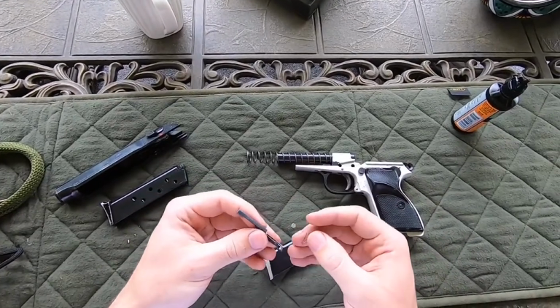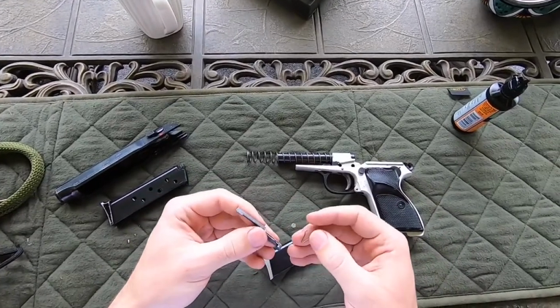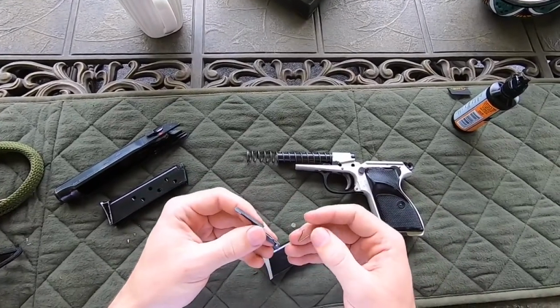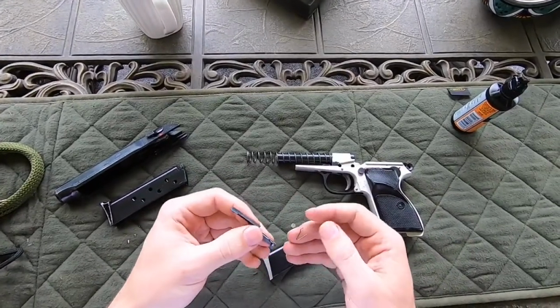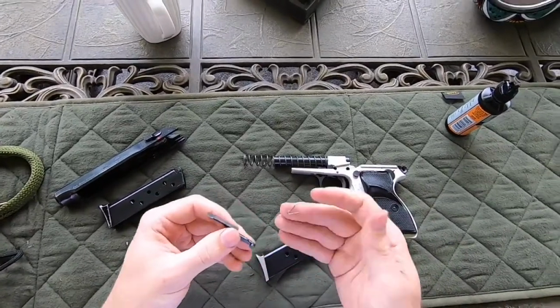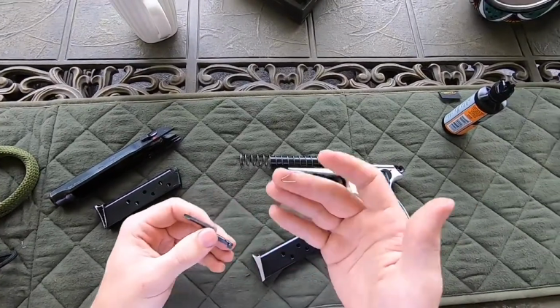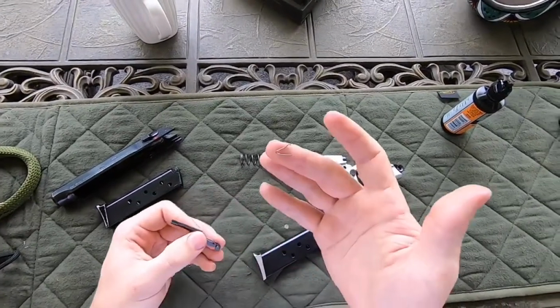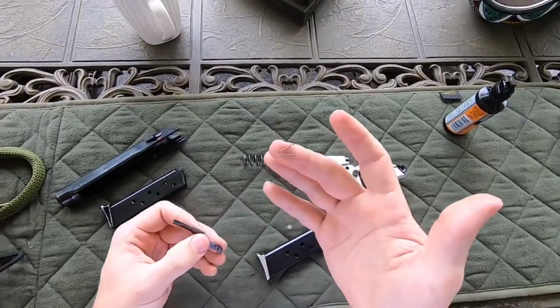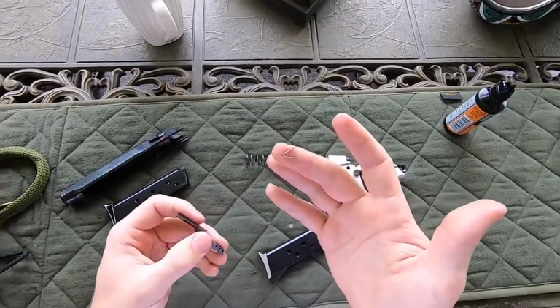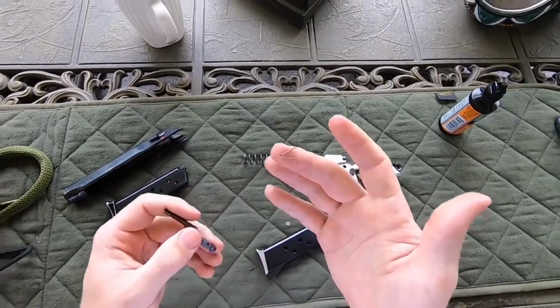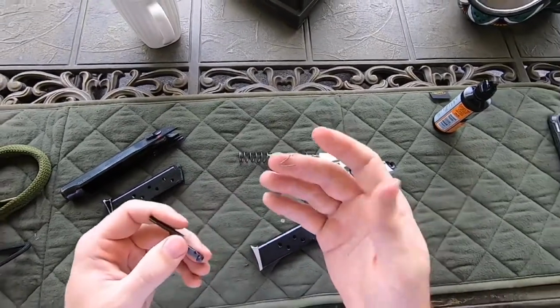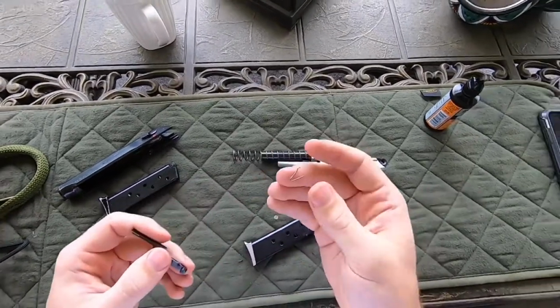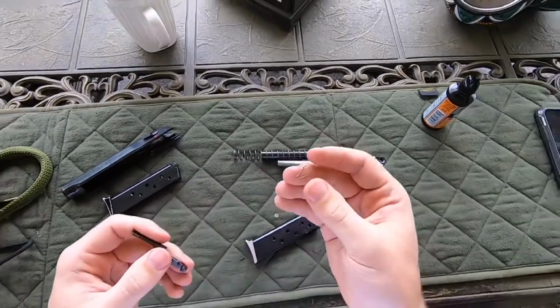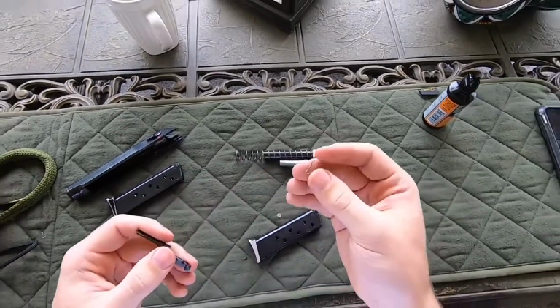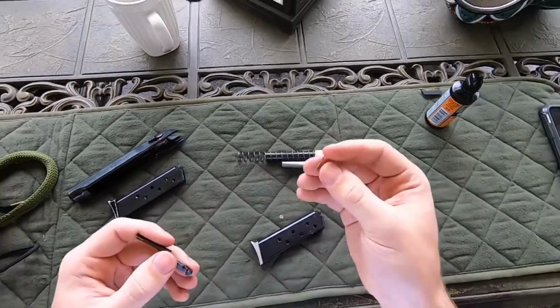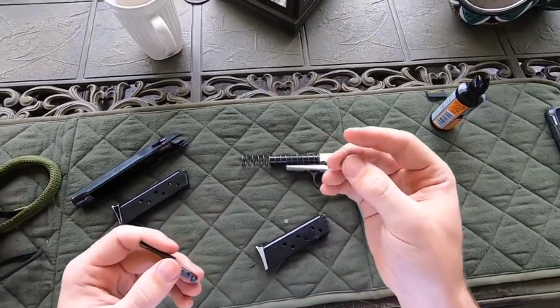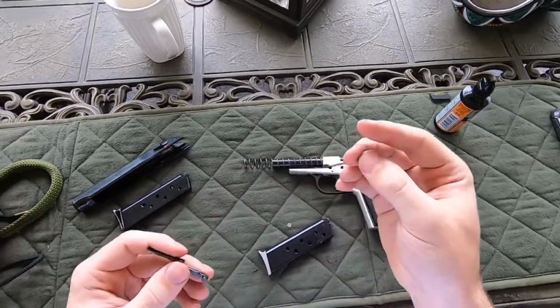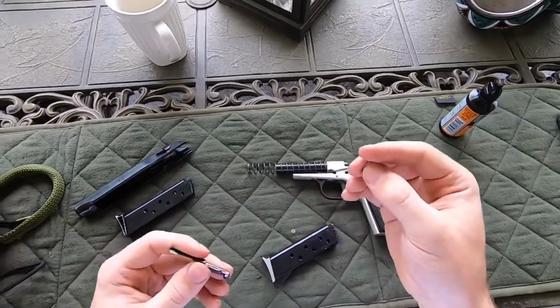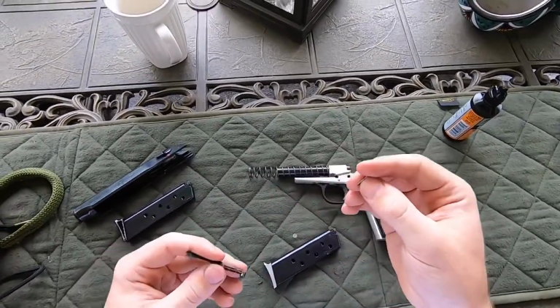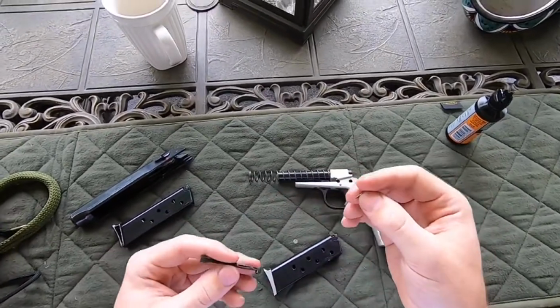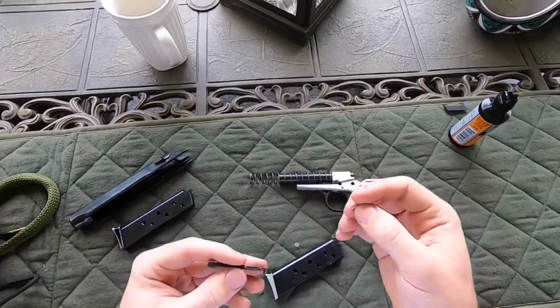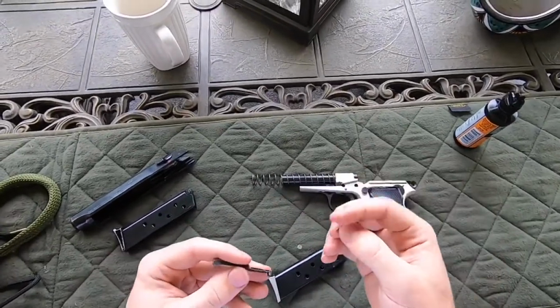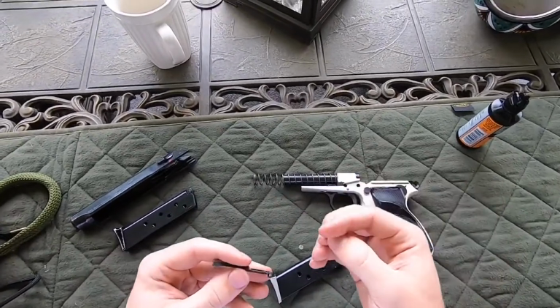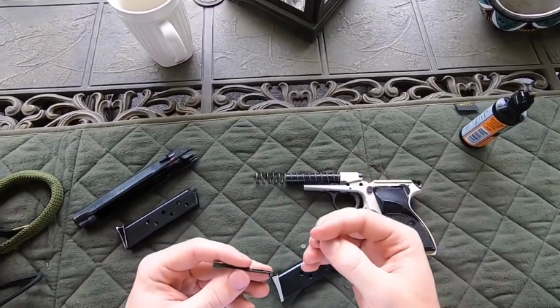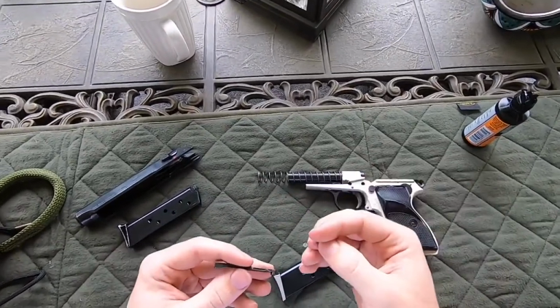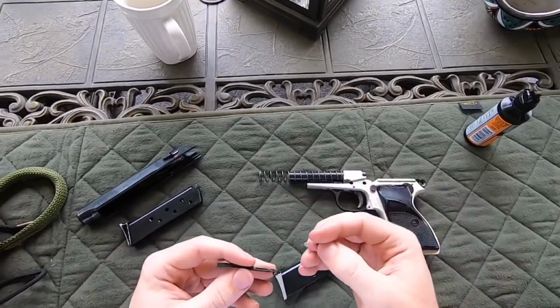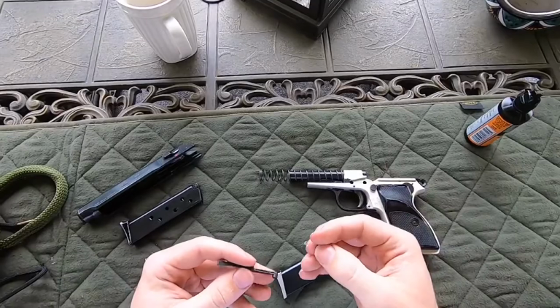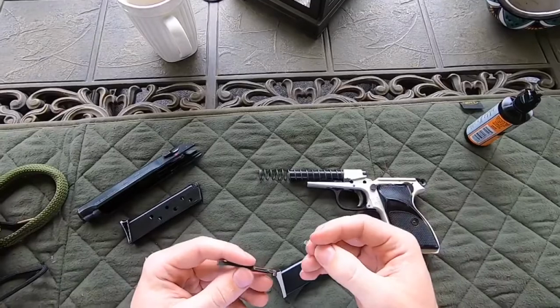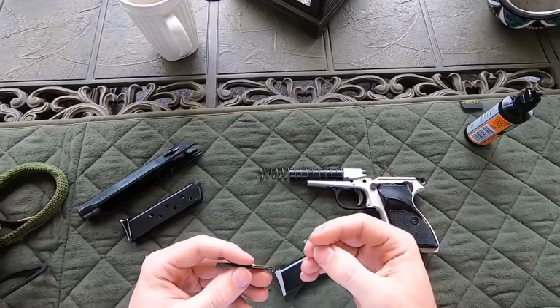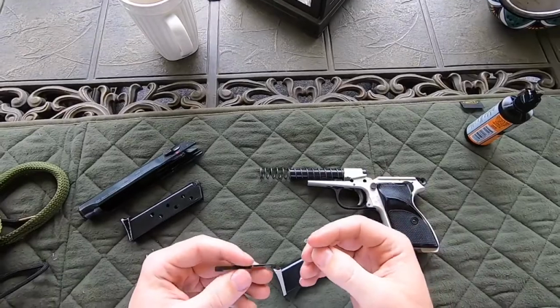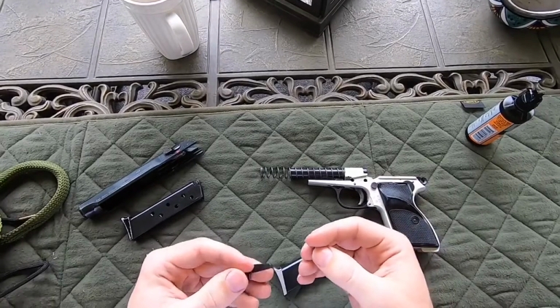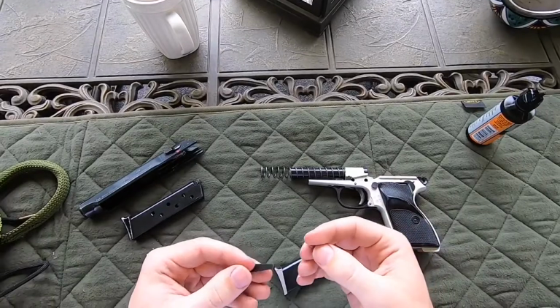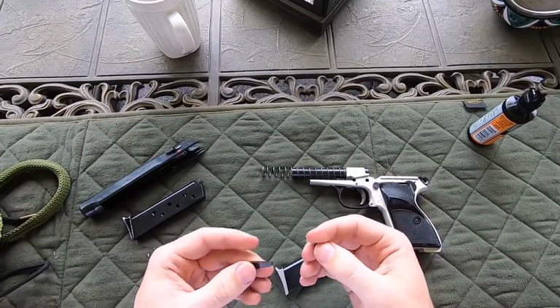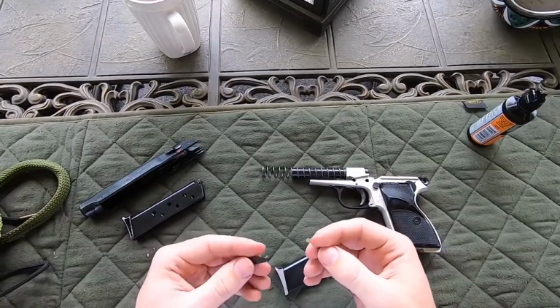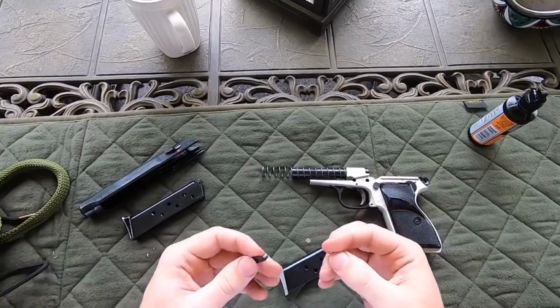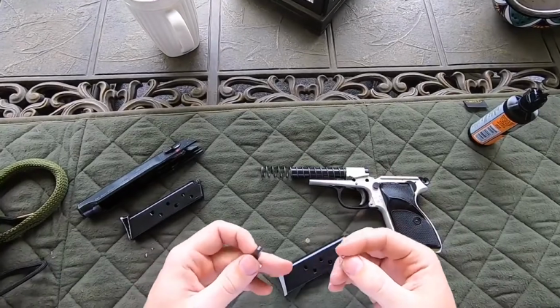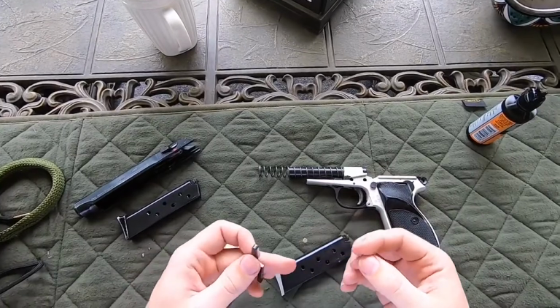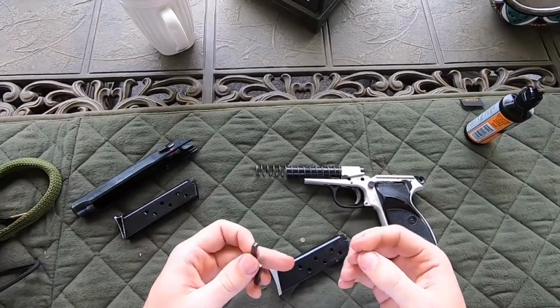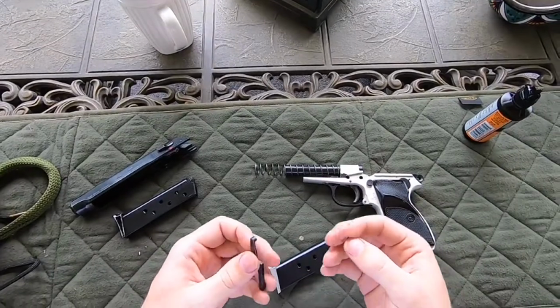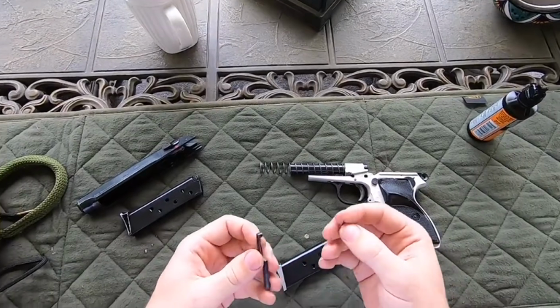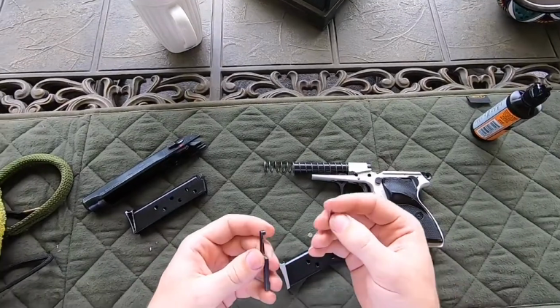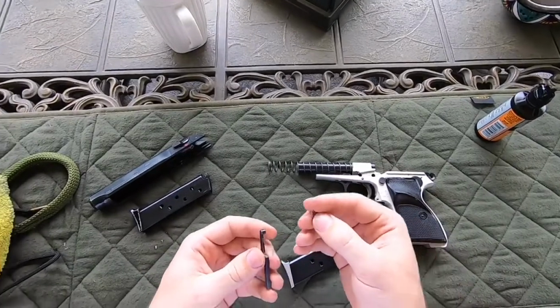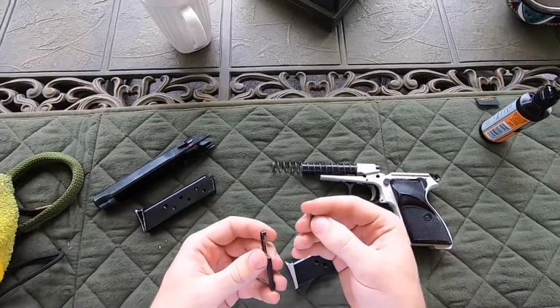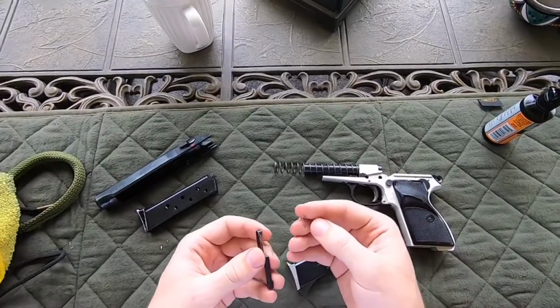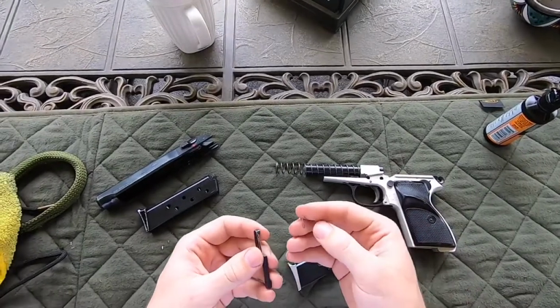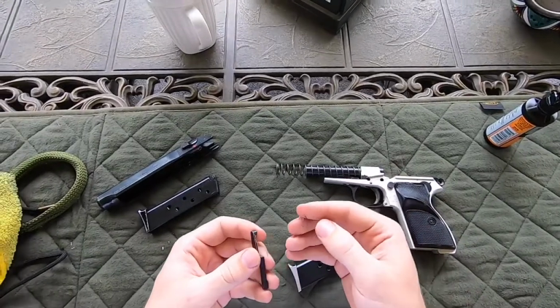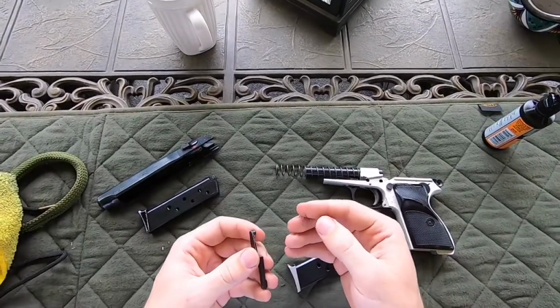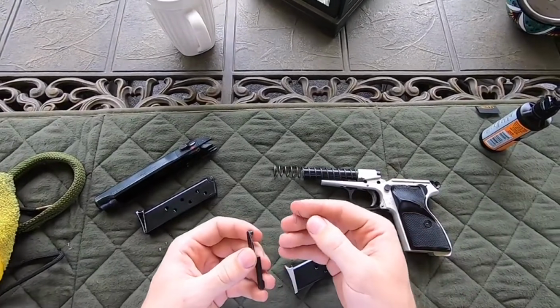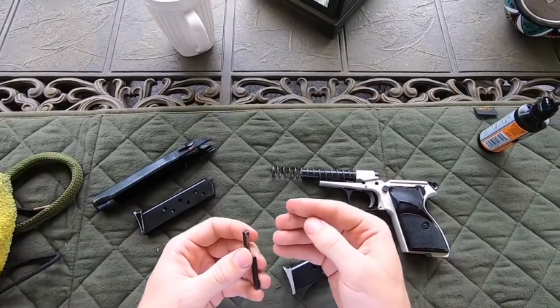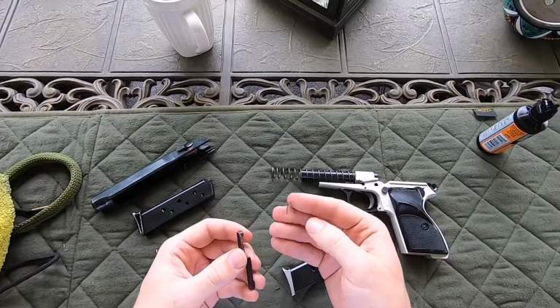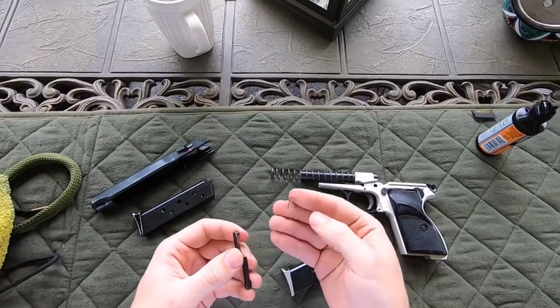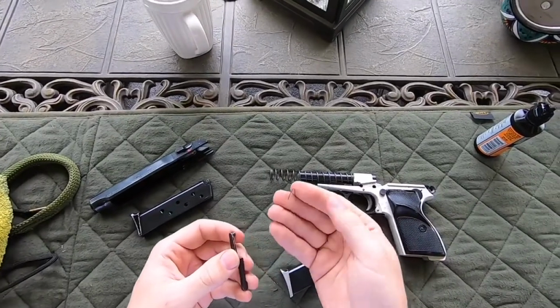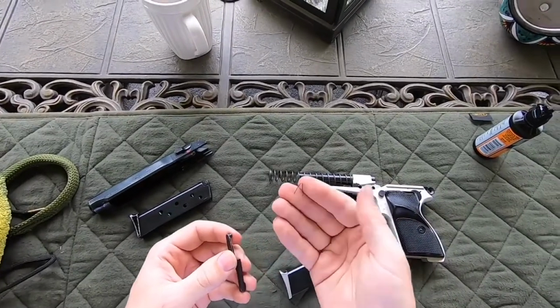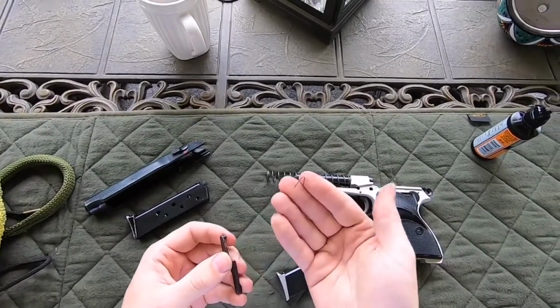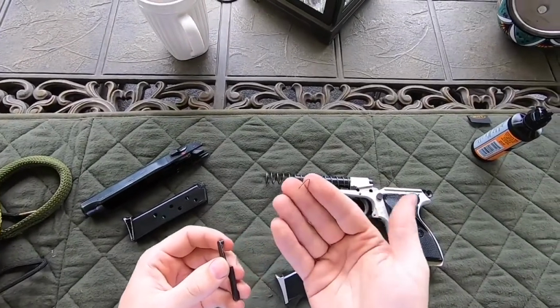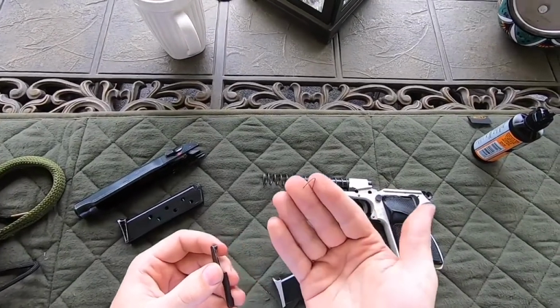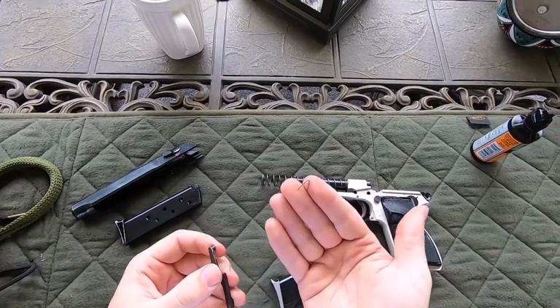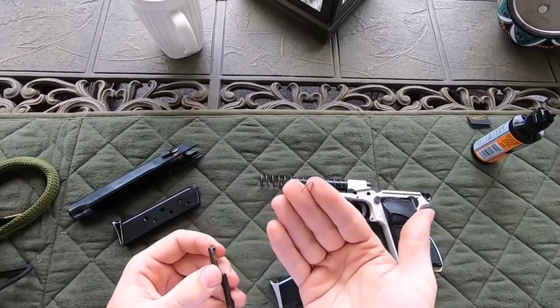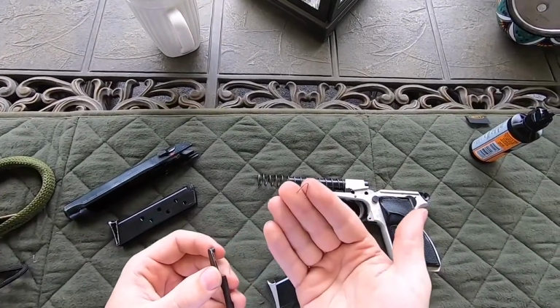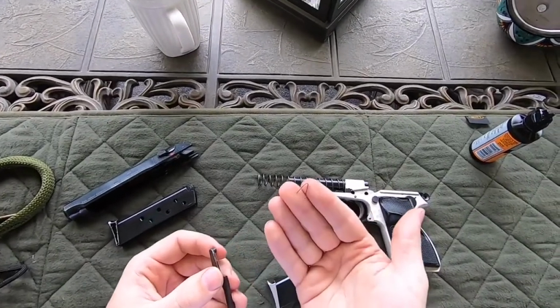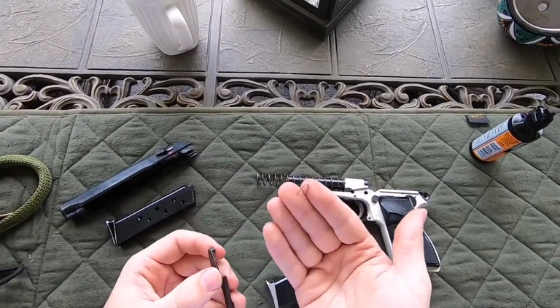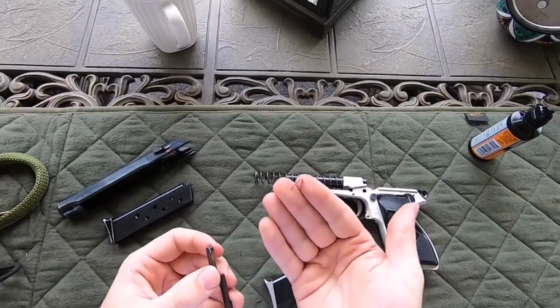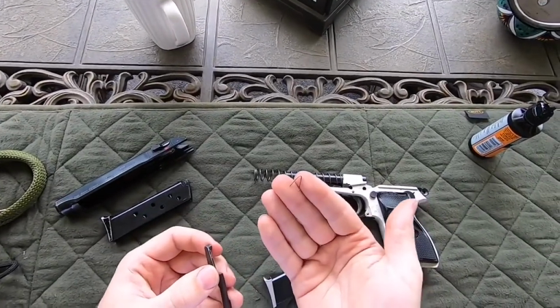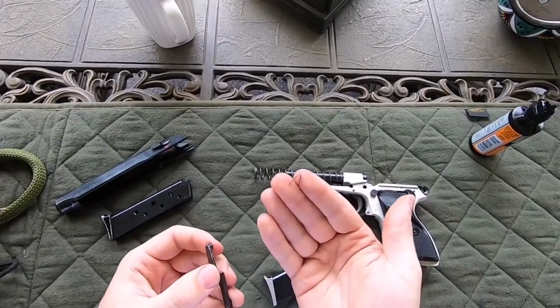Be mindful that if you're going to strip this pistol down for the first time and it pops out, you want to make sure you don't lose this pin.